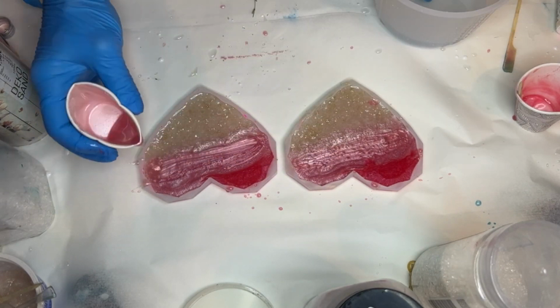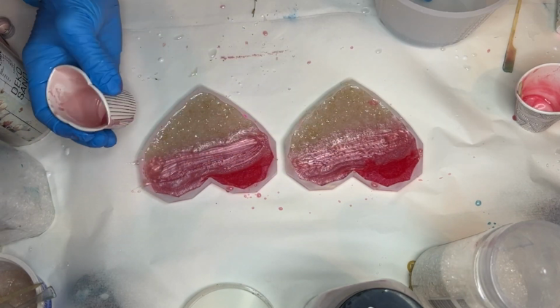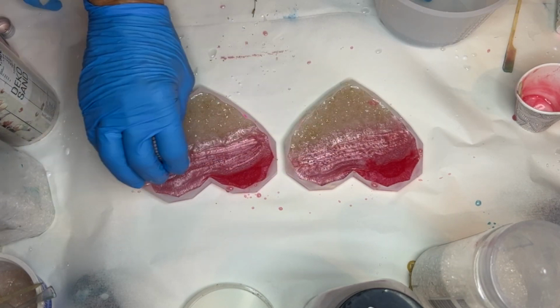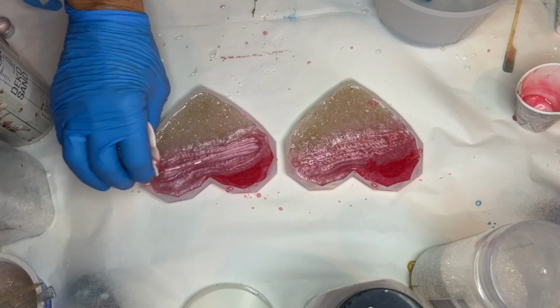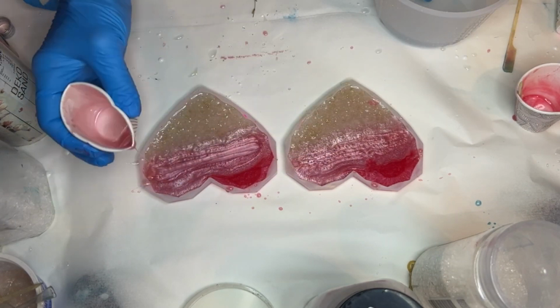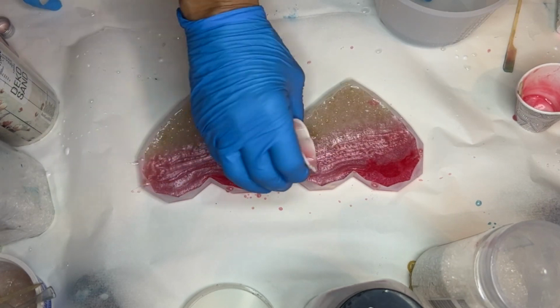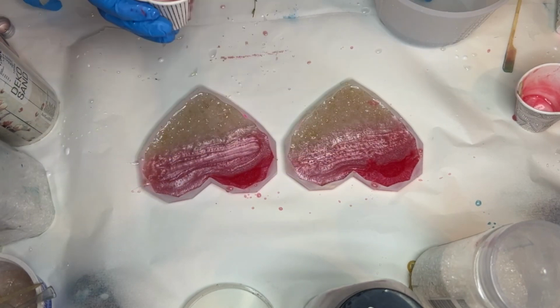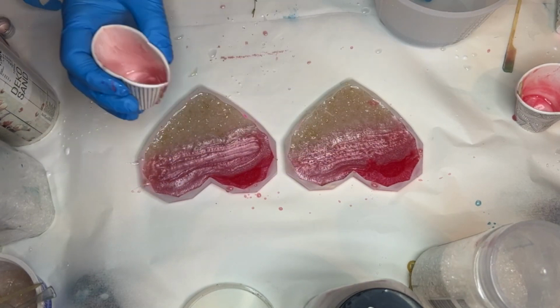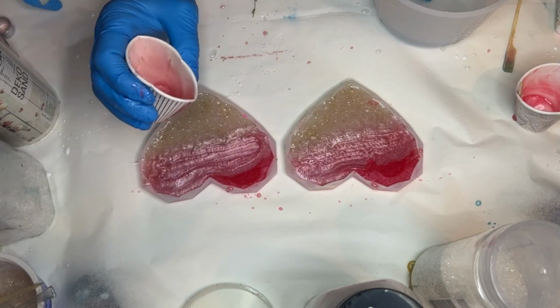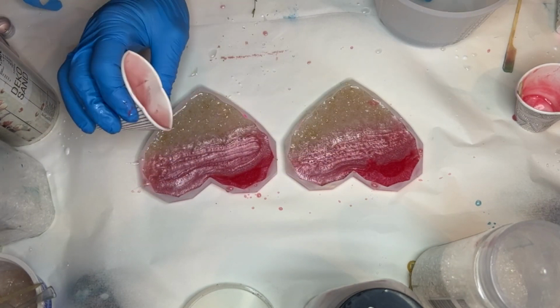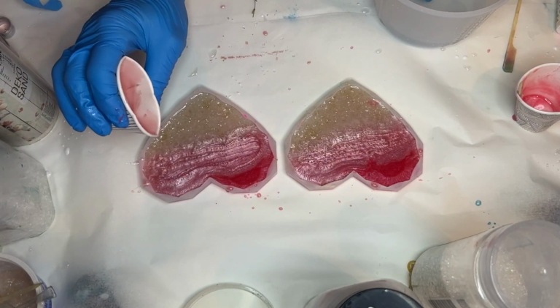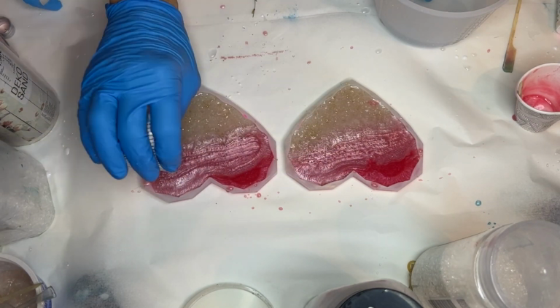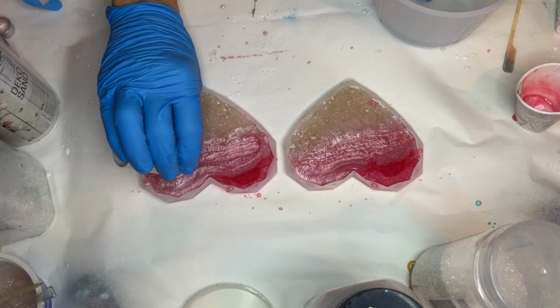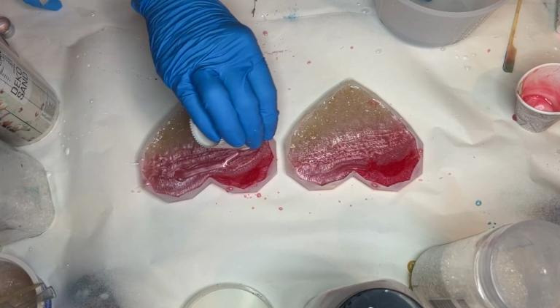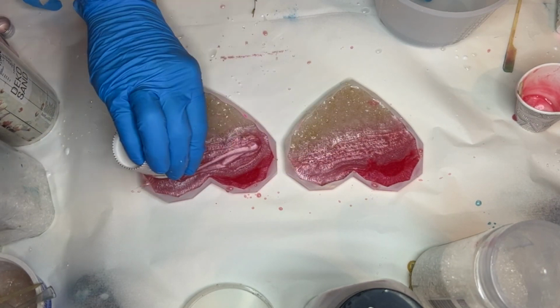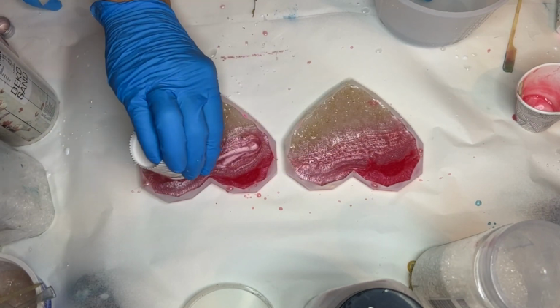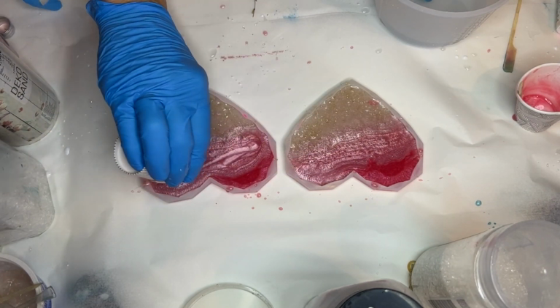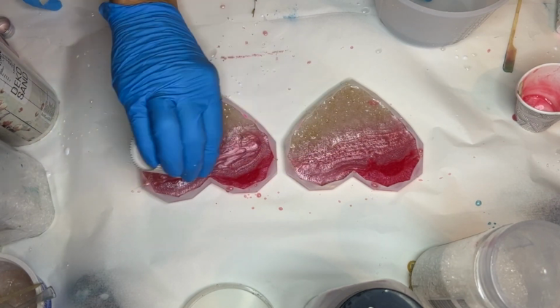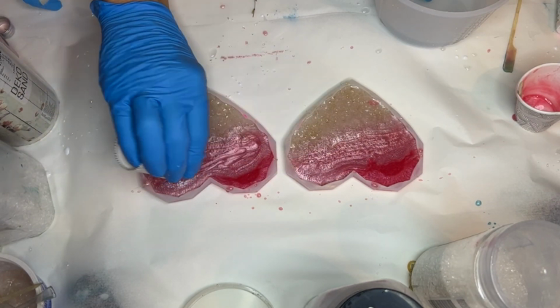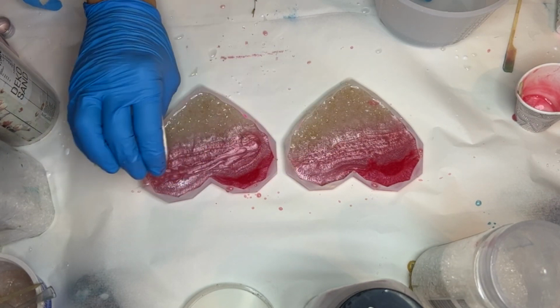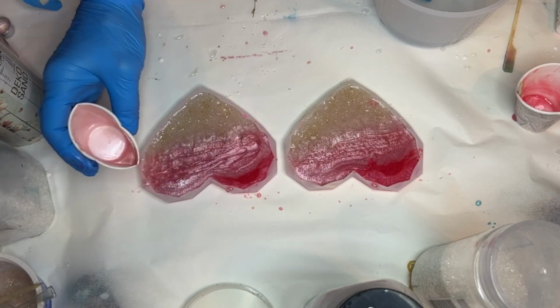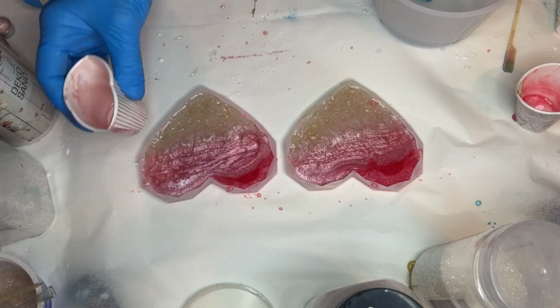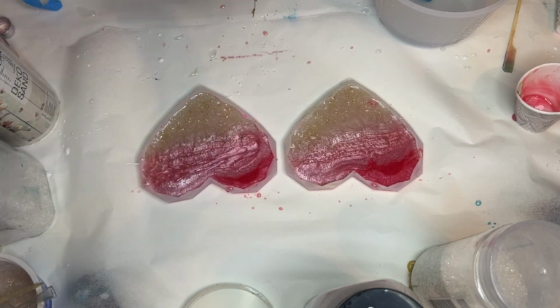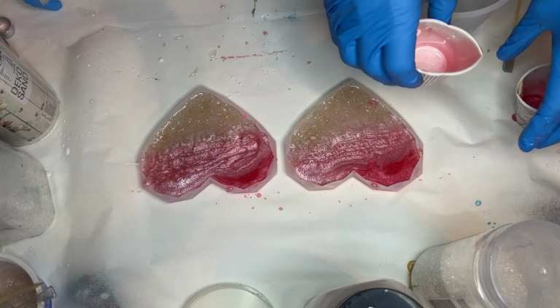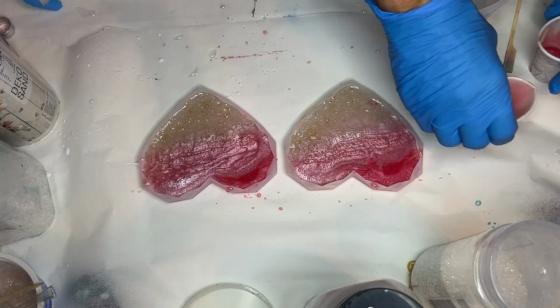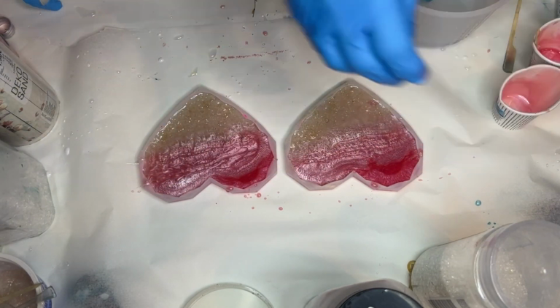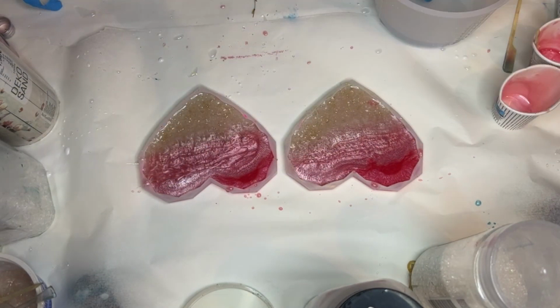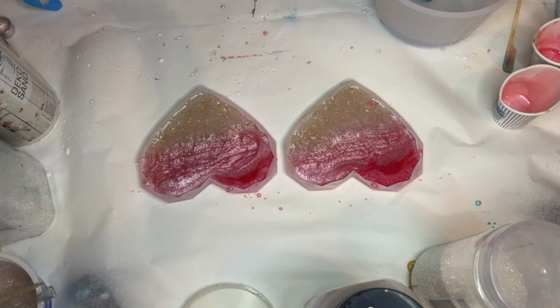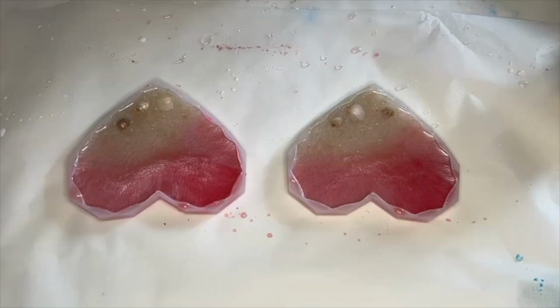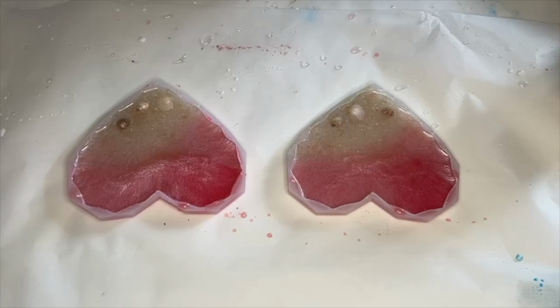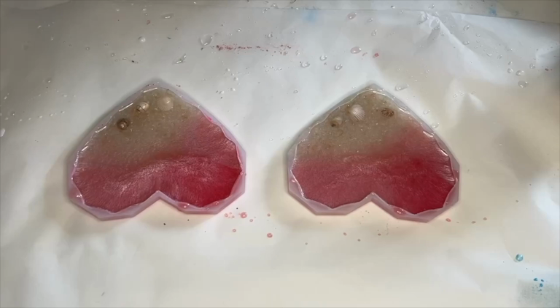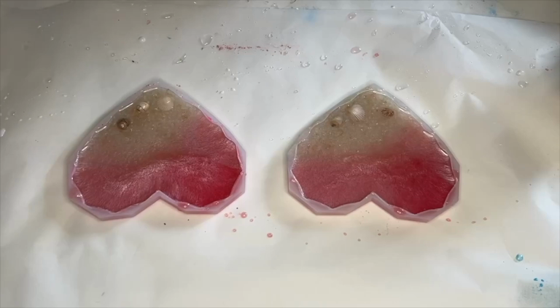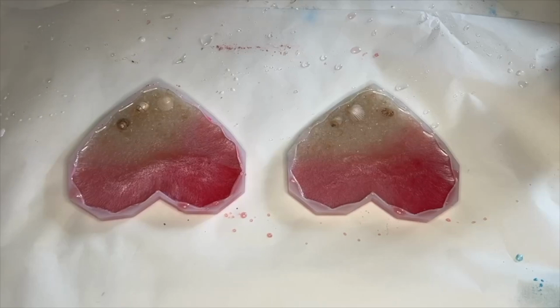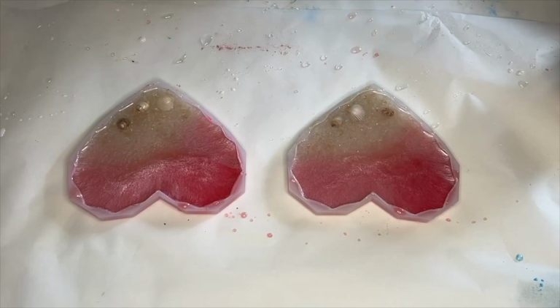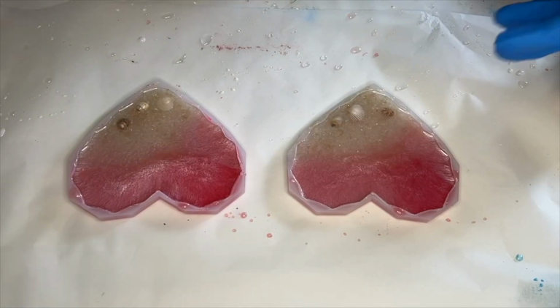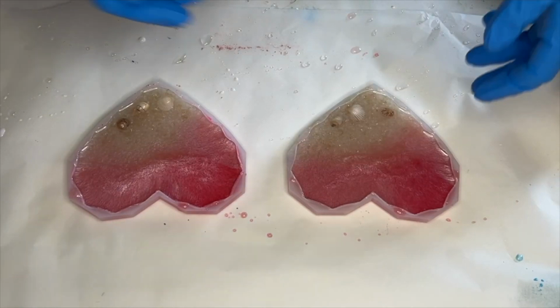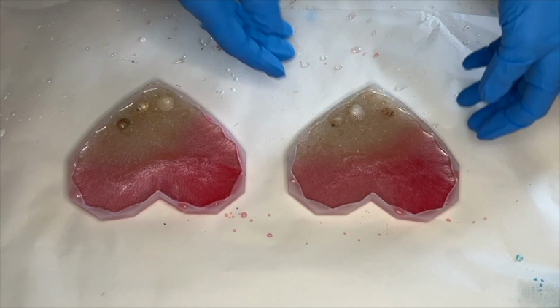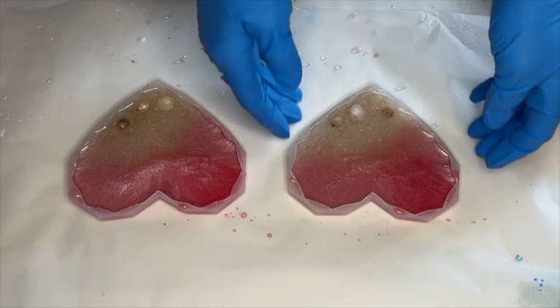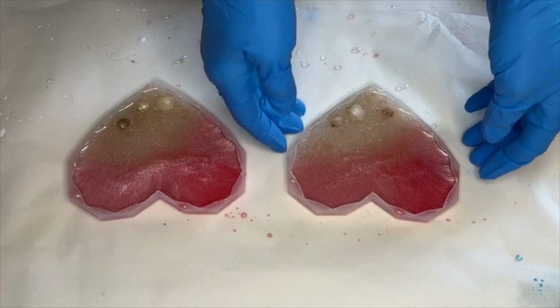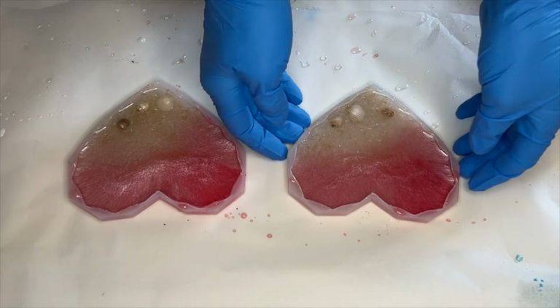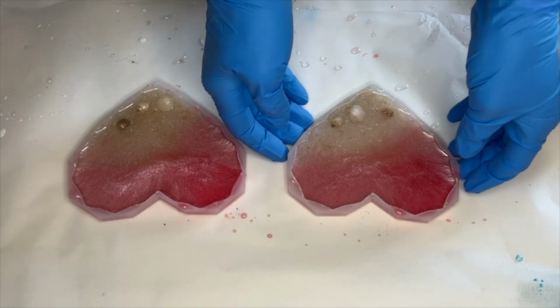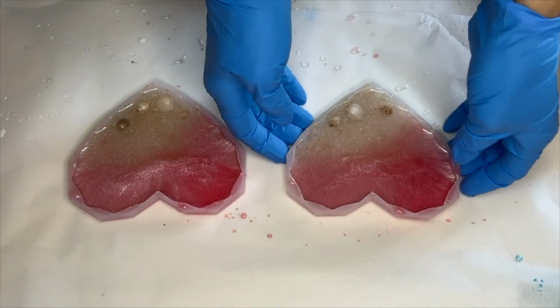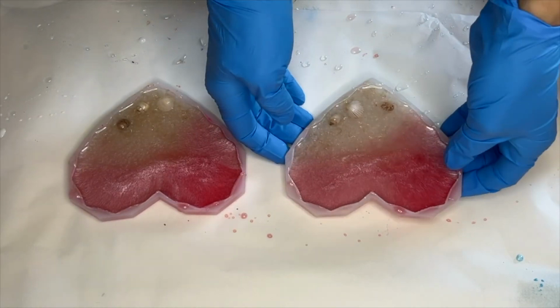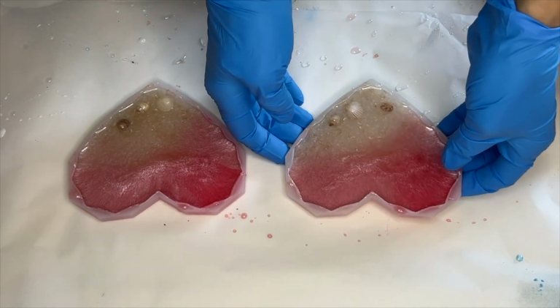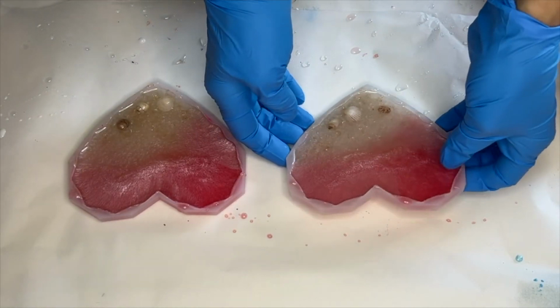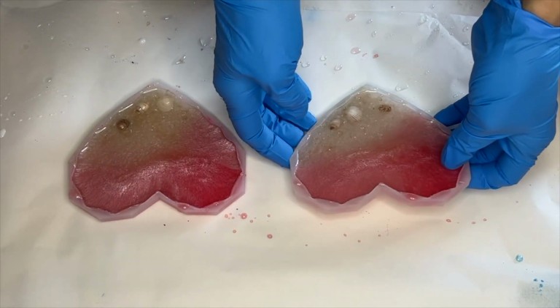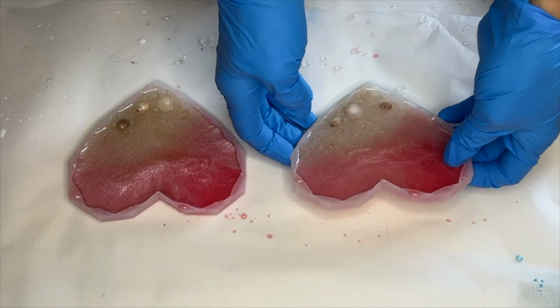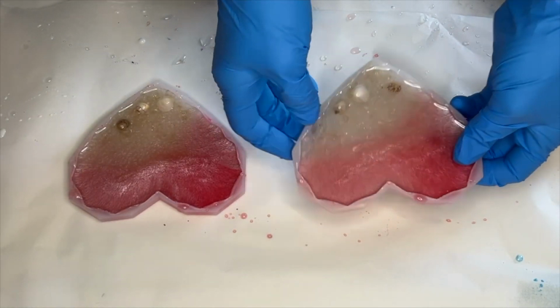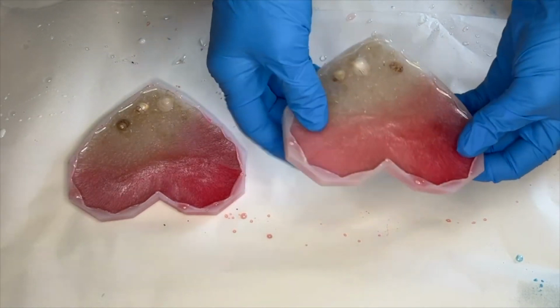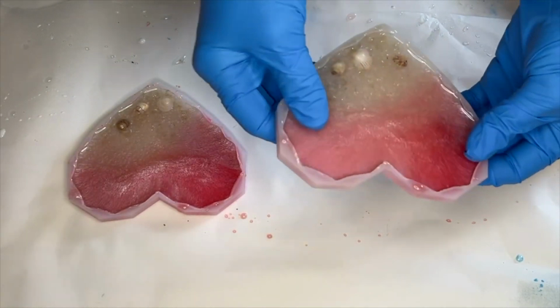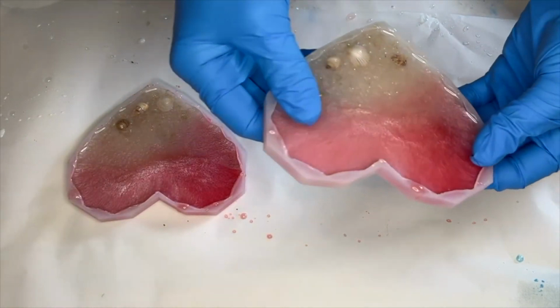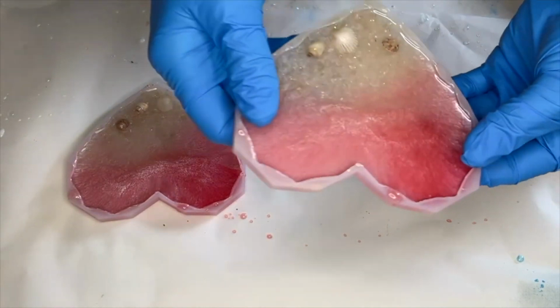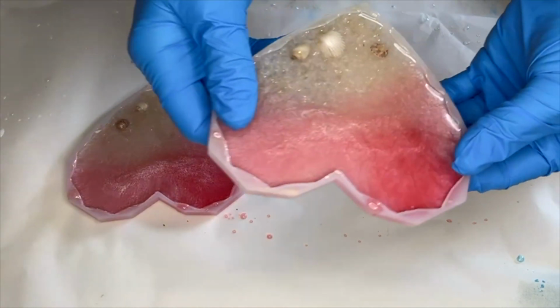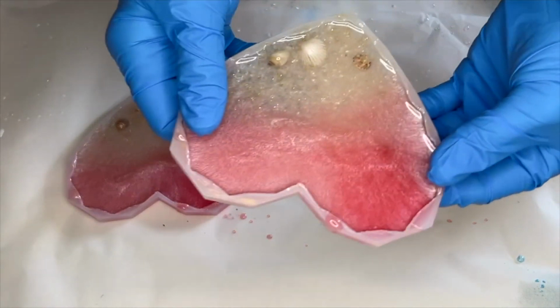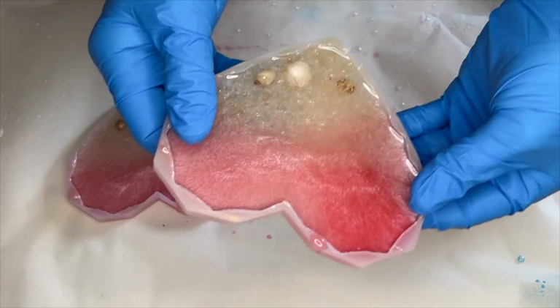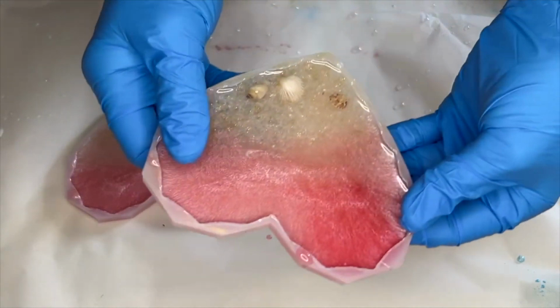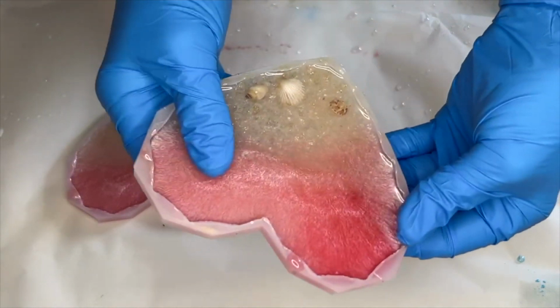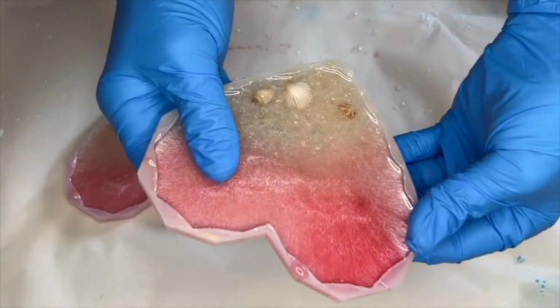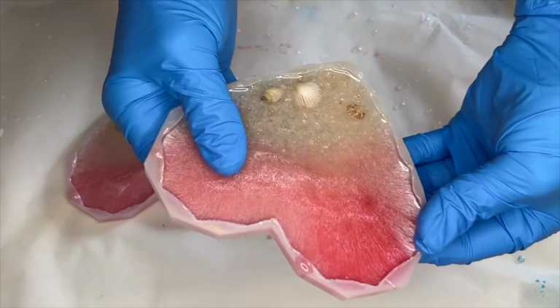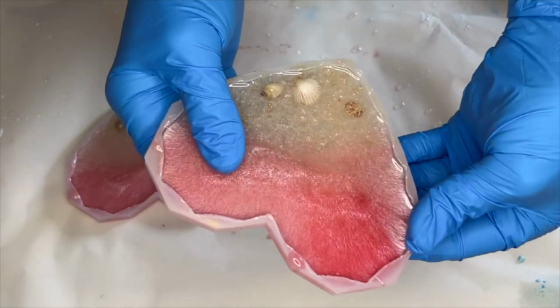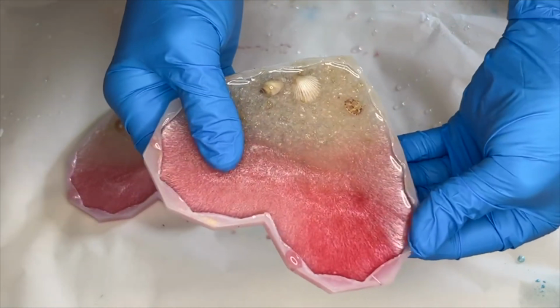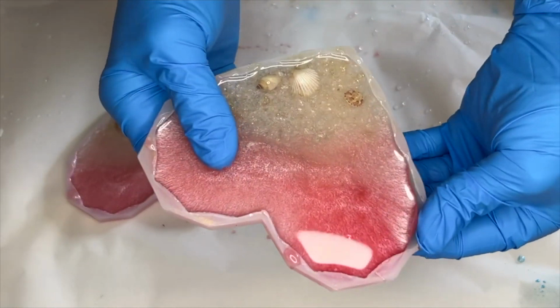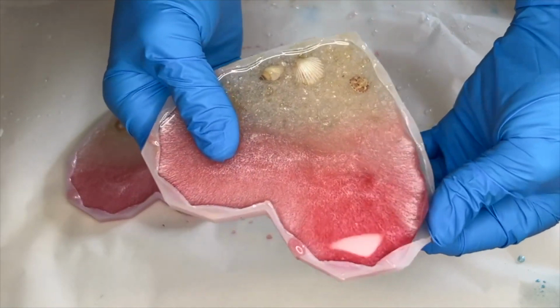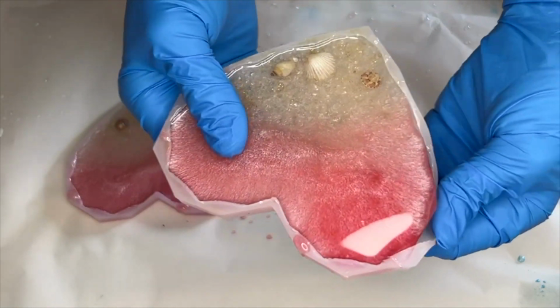Here she is the next day demolding. She also added a few shells into the sand area, which wasn't filmed.